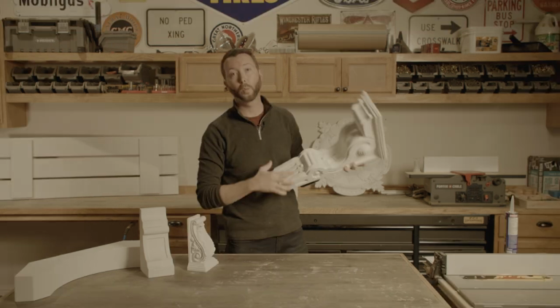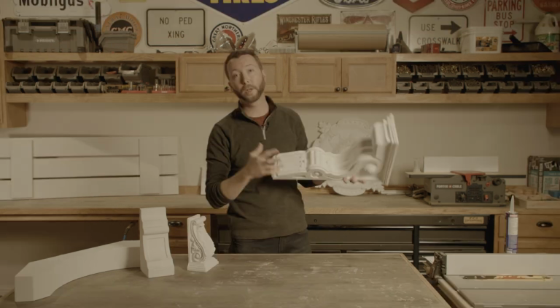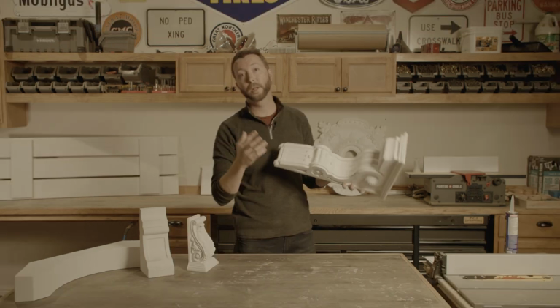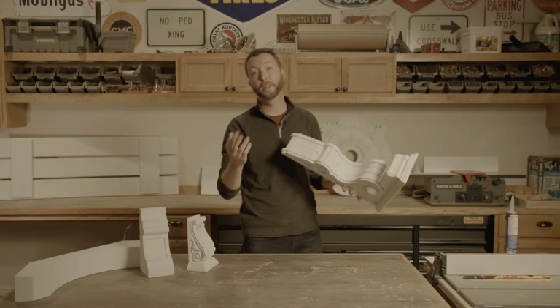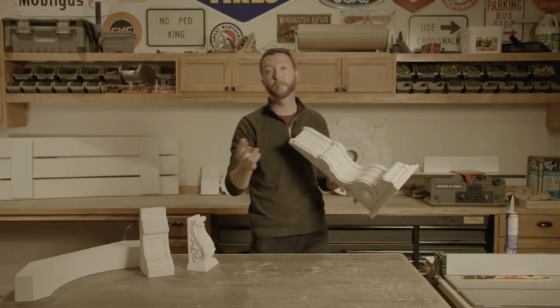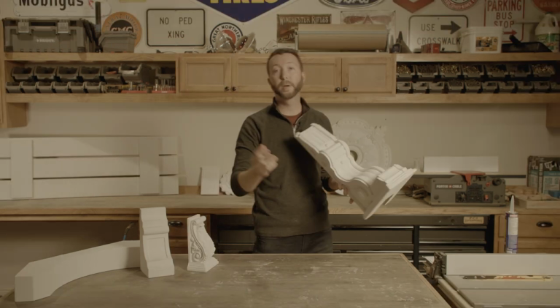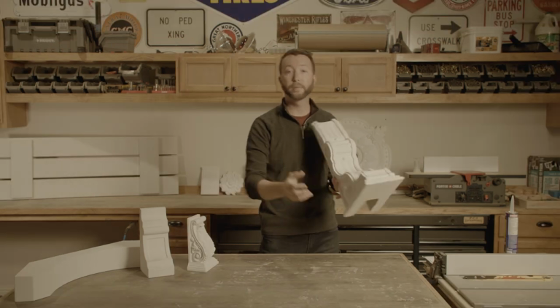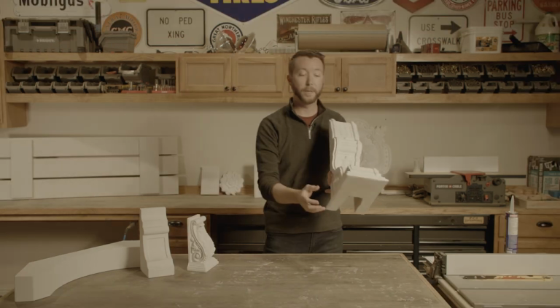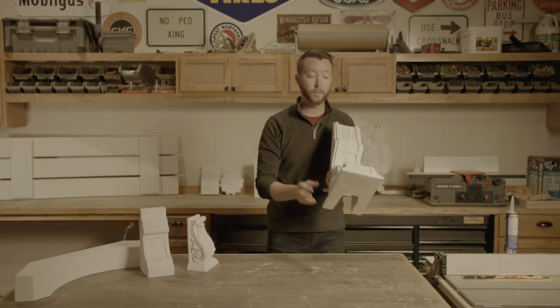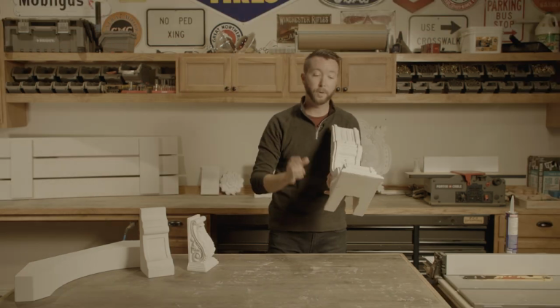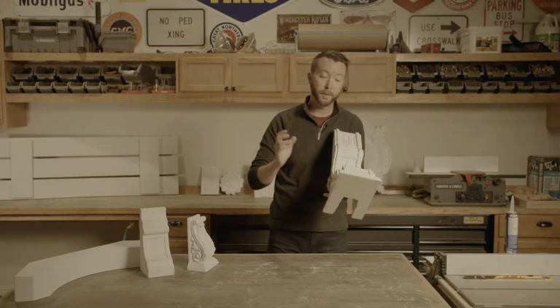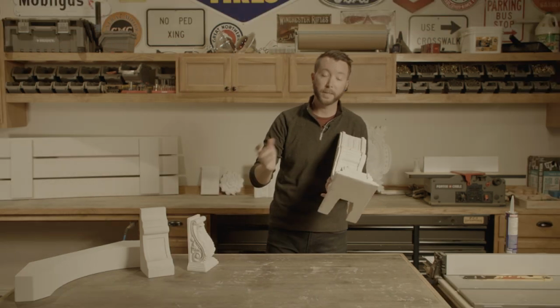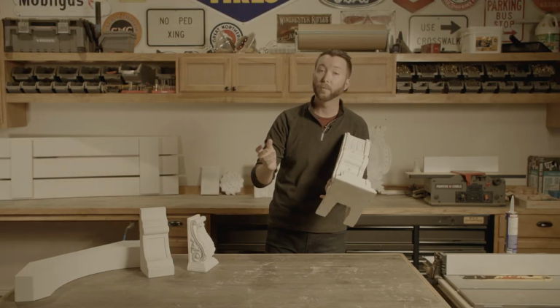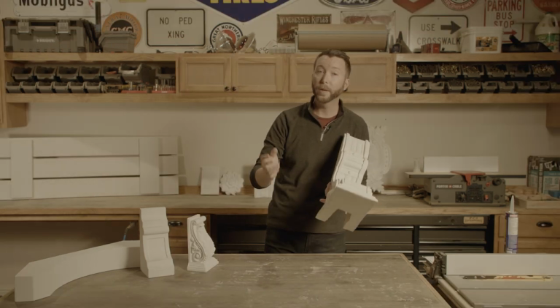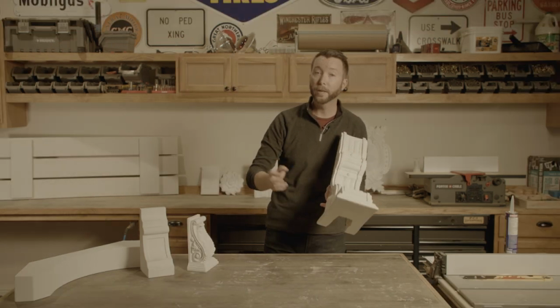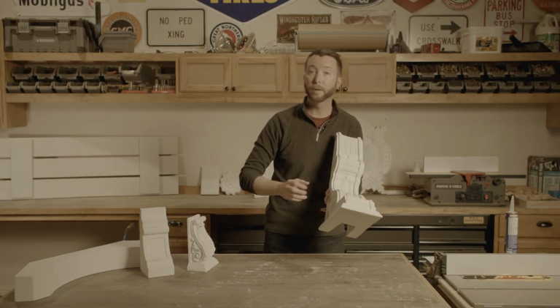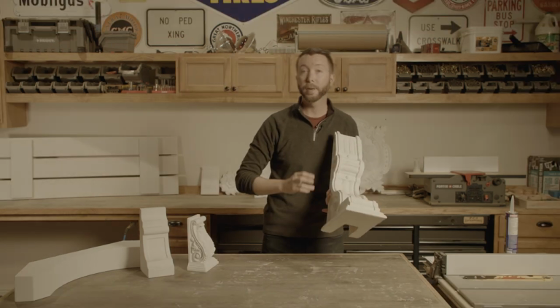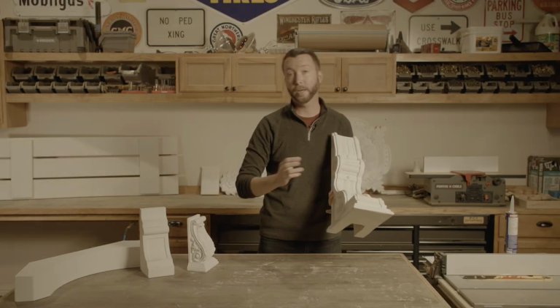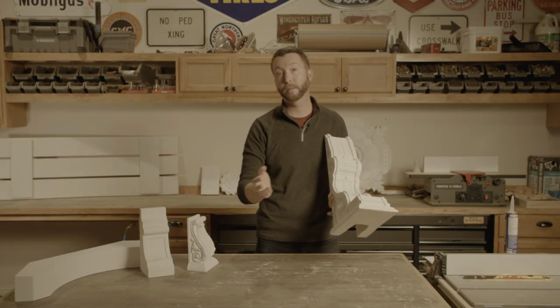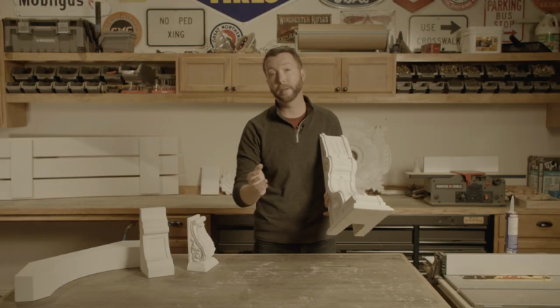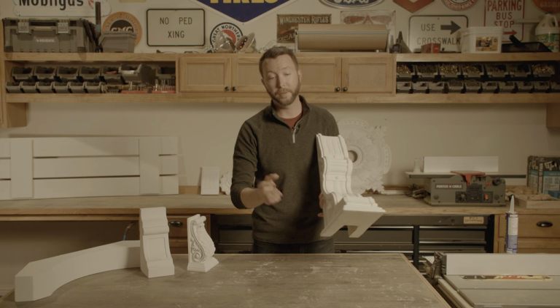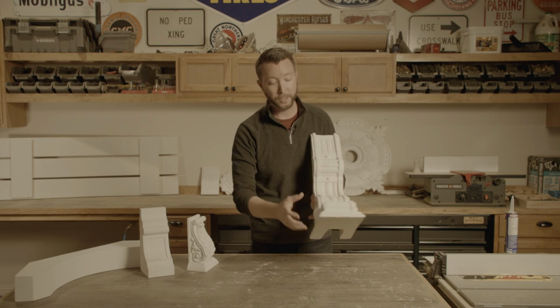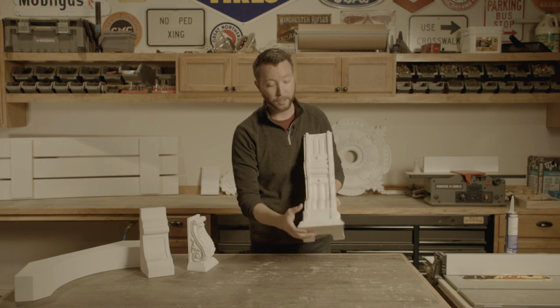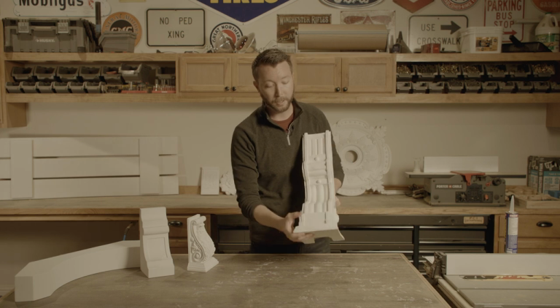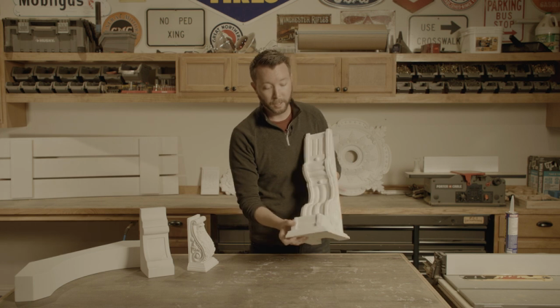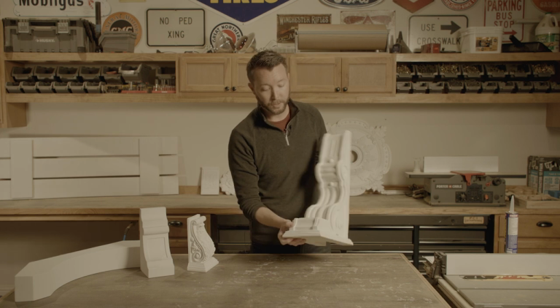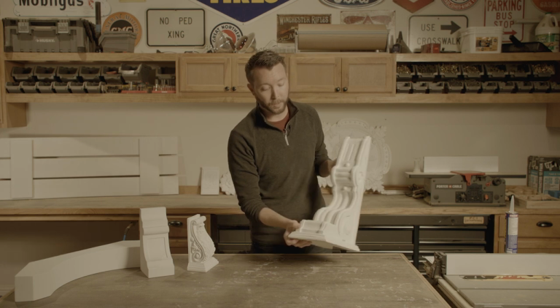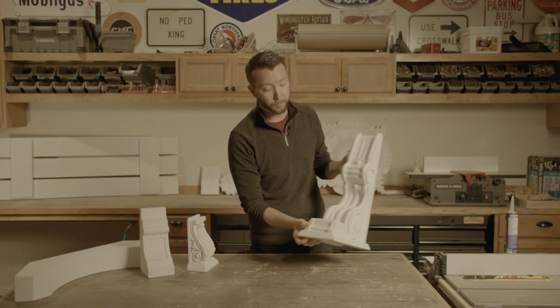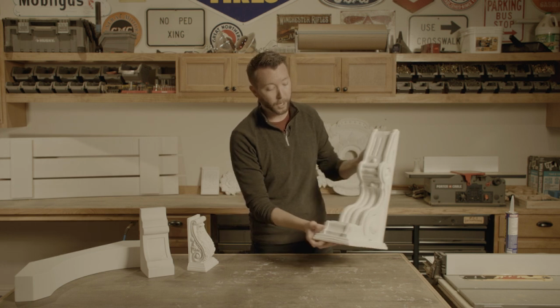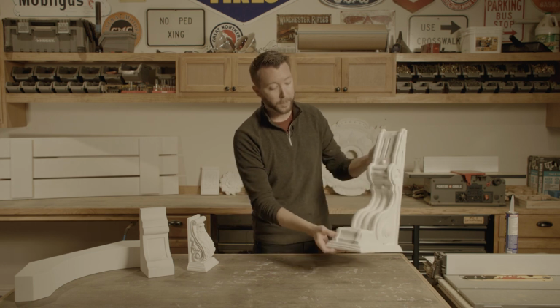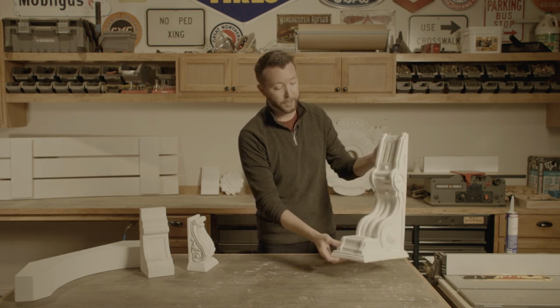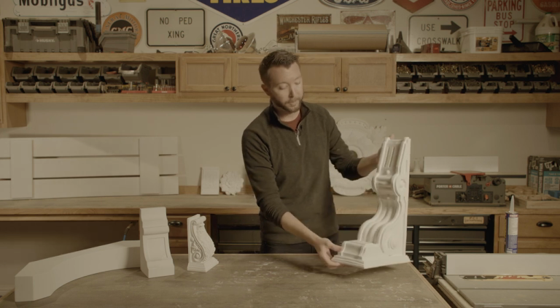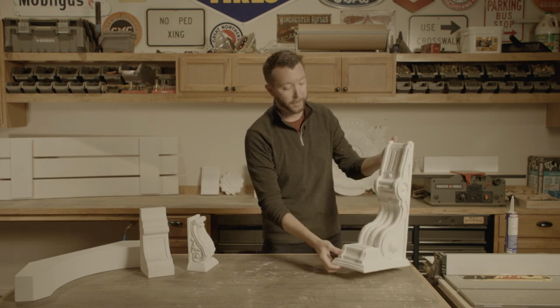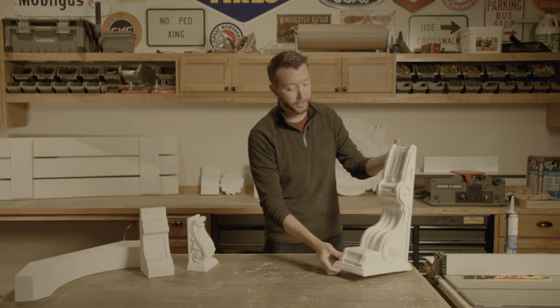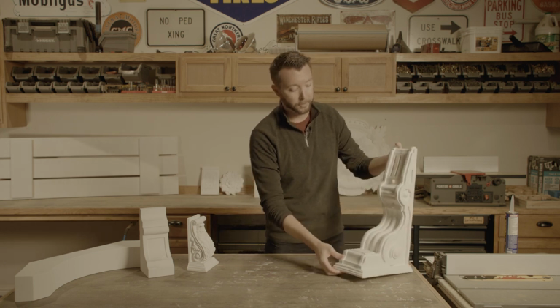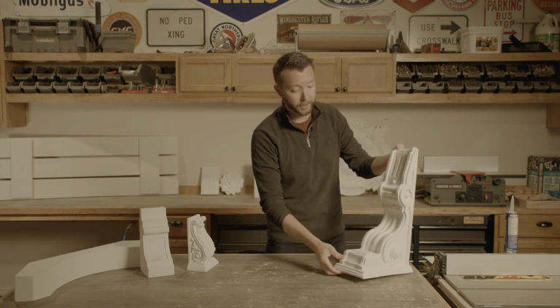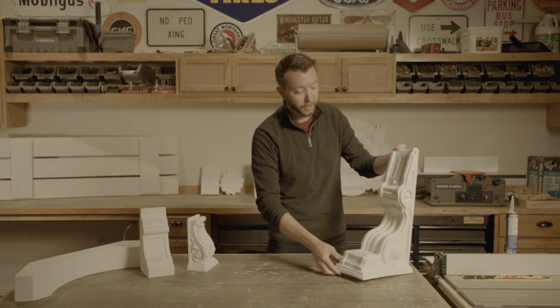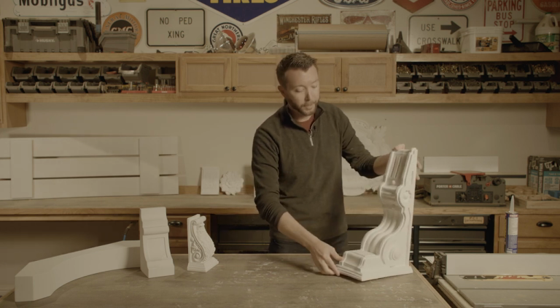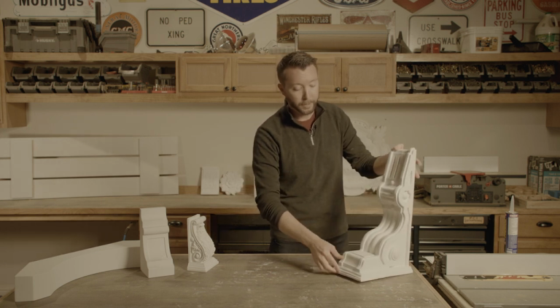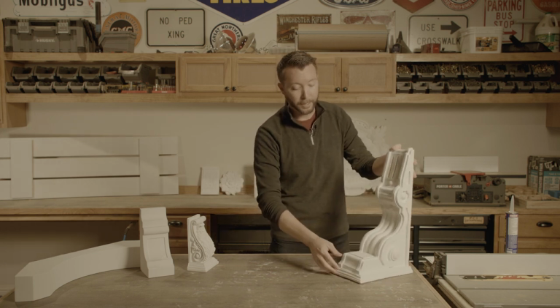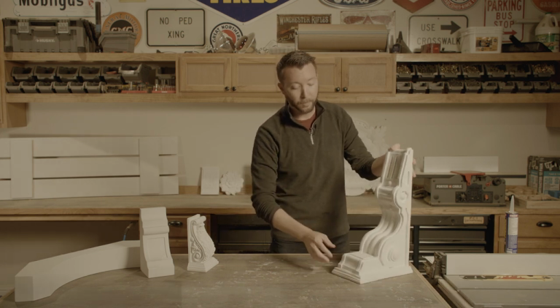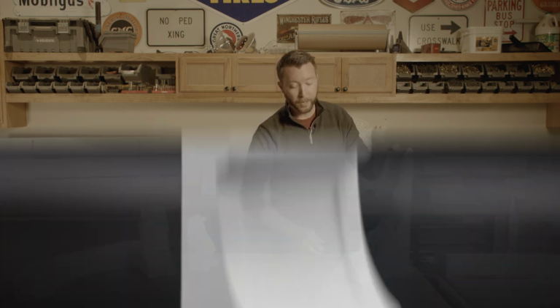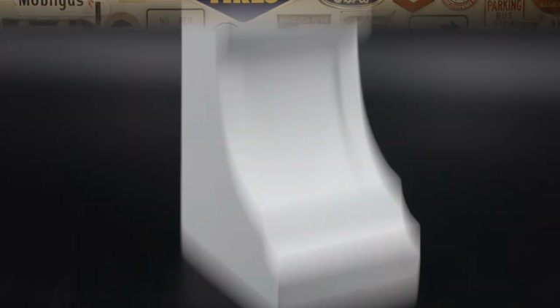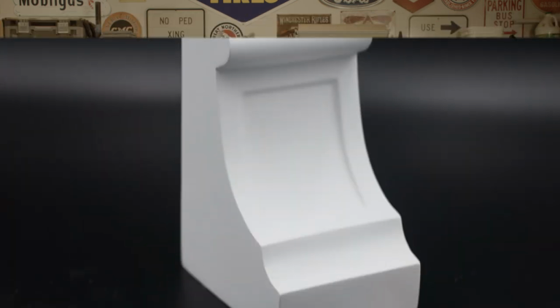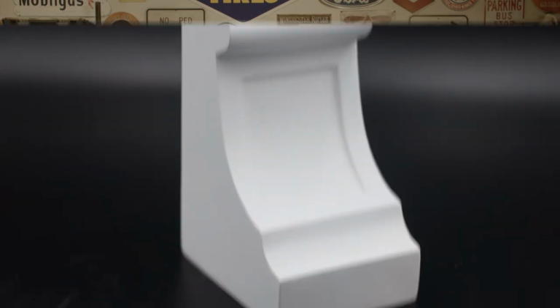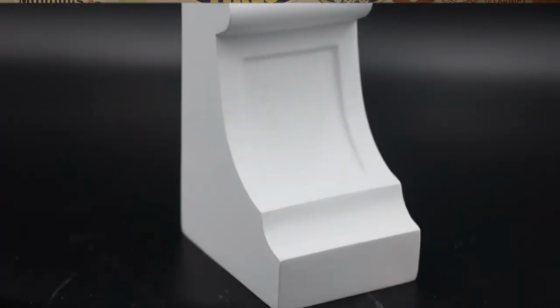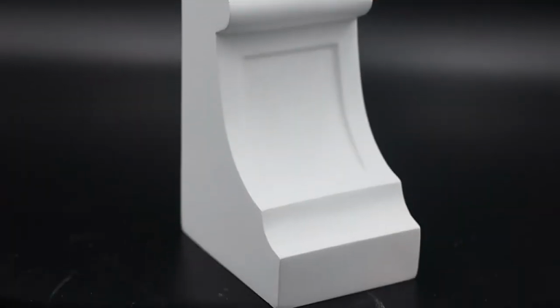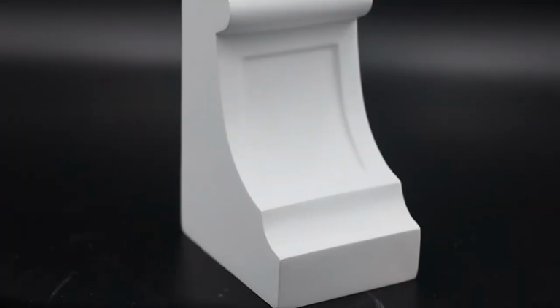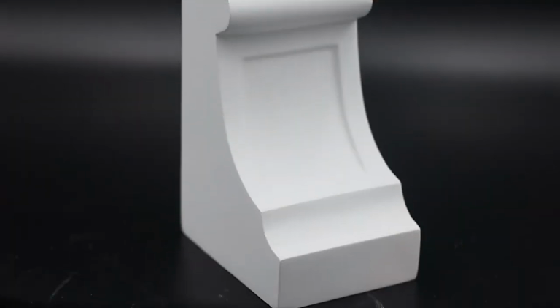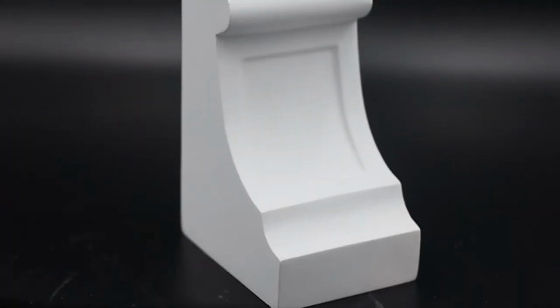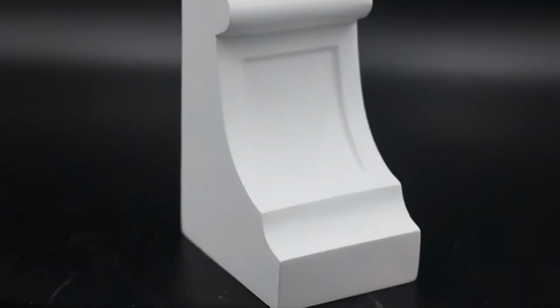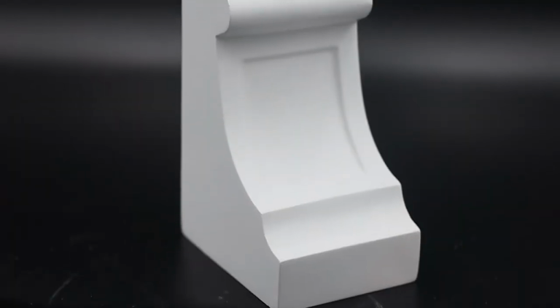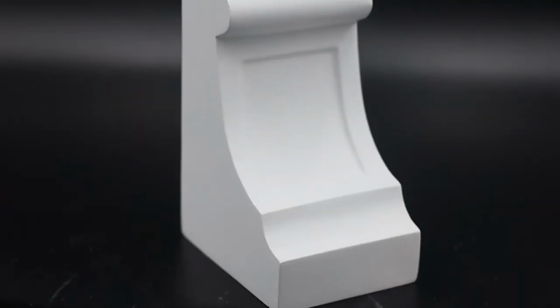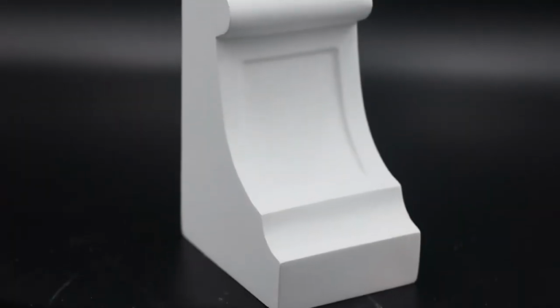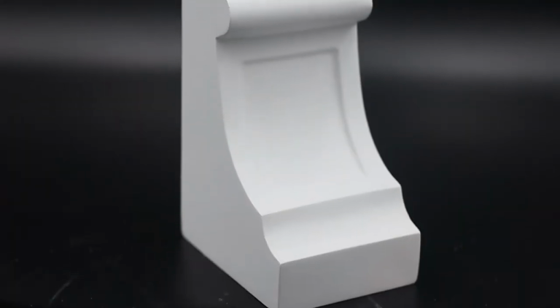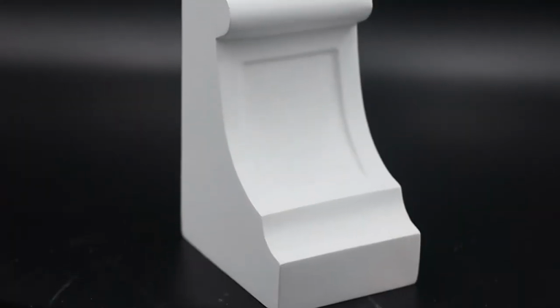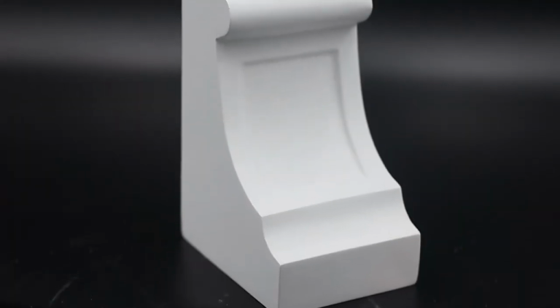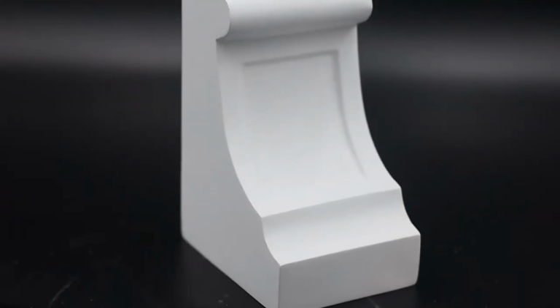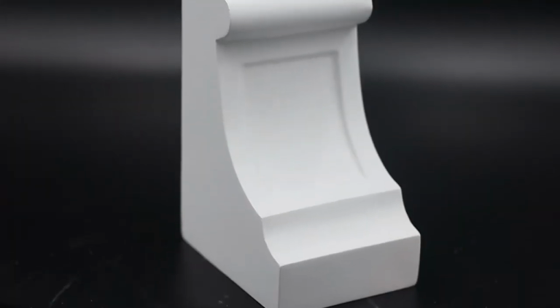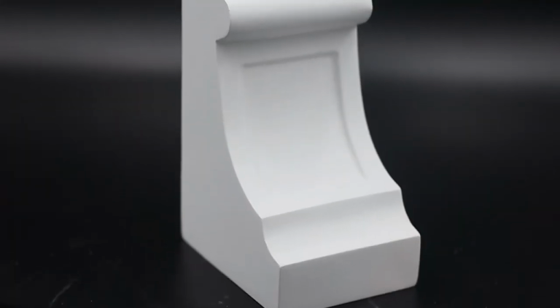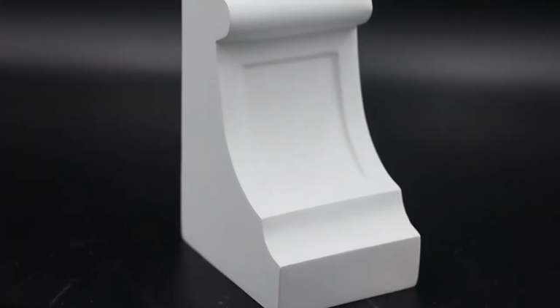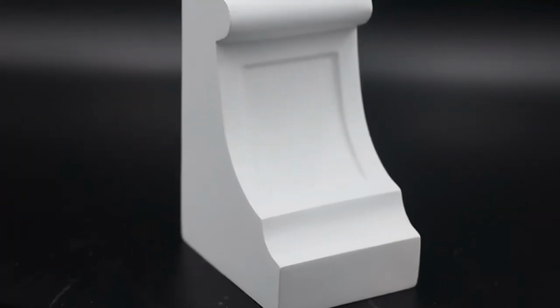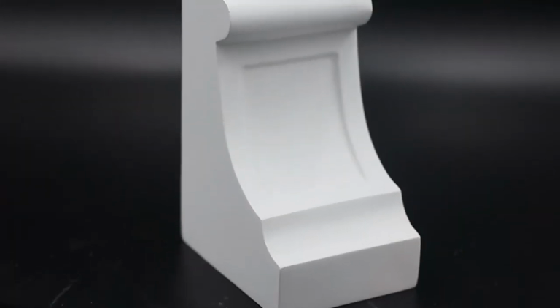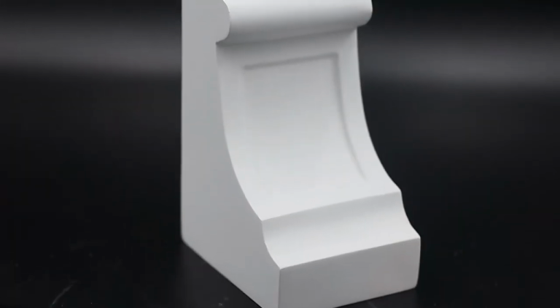One of the other benefits — a lot of things that we do to make your life easier — we prime it in the factory. That way, you just need a couple coats of paint and you're done.